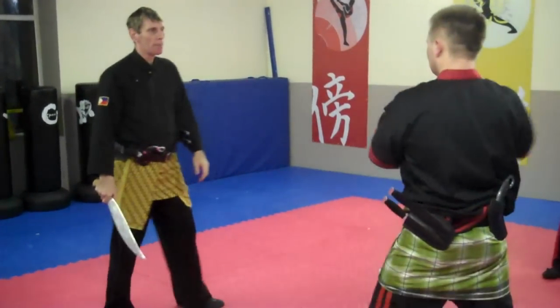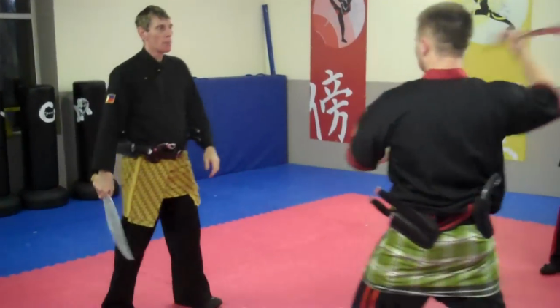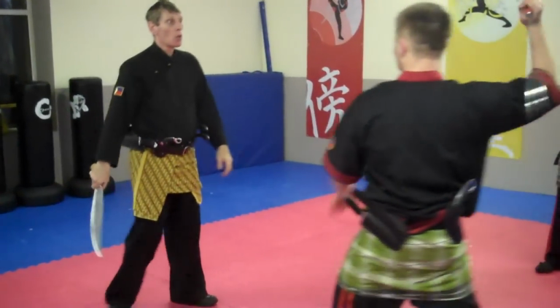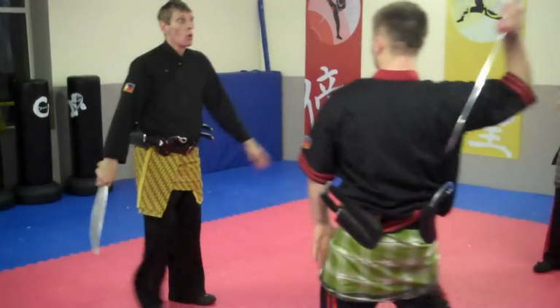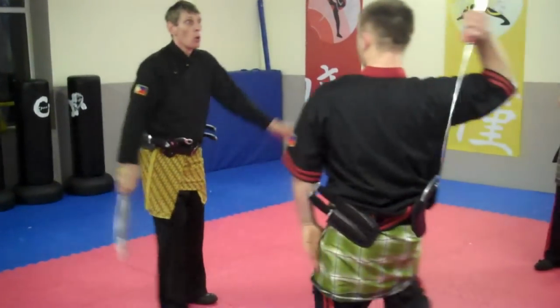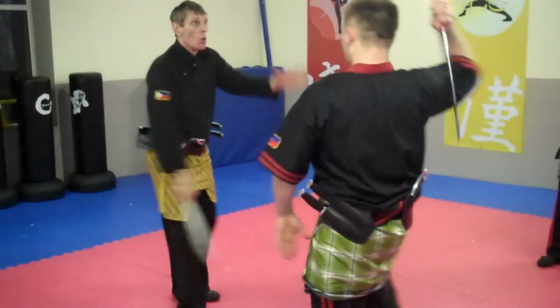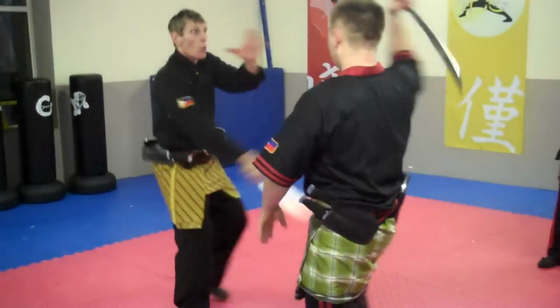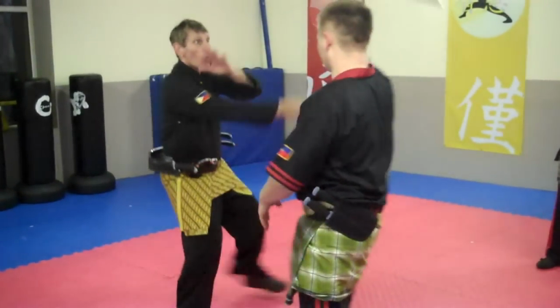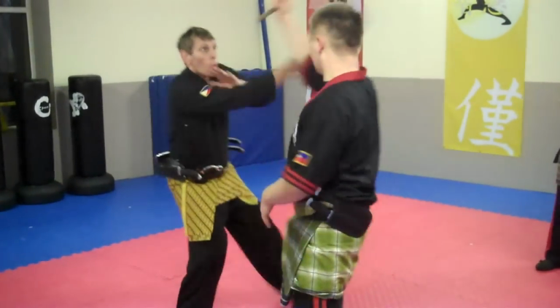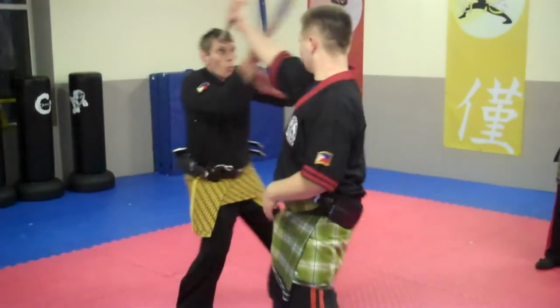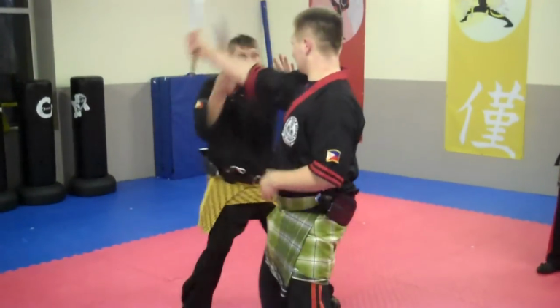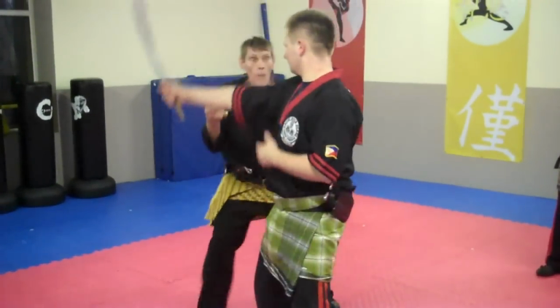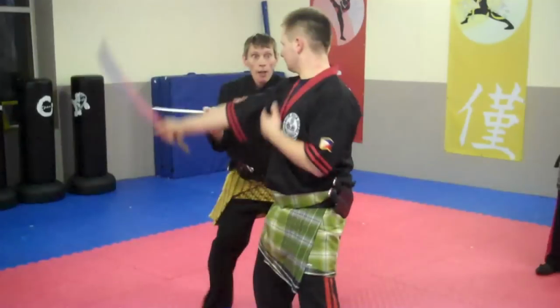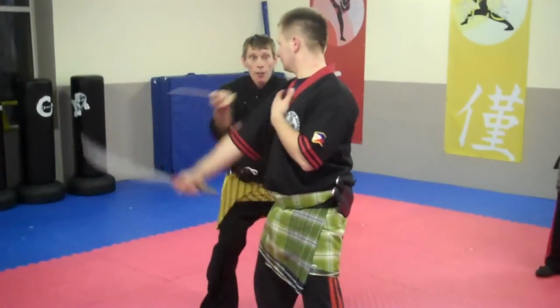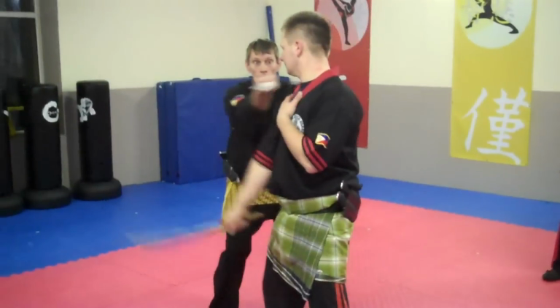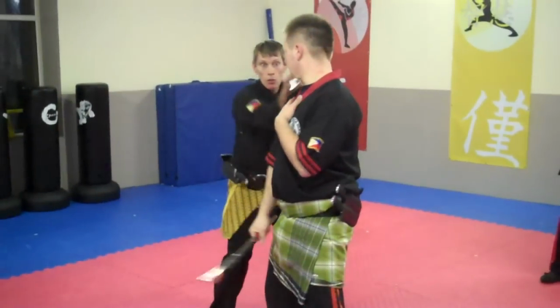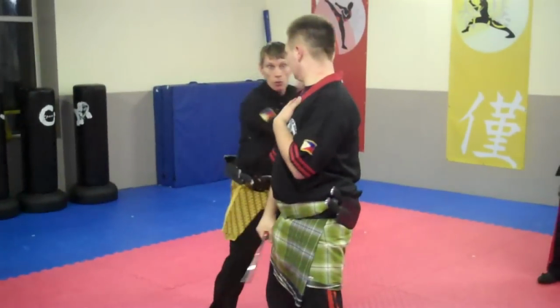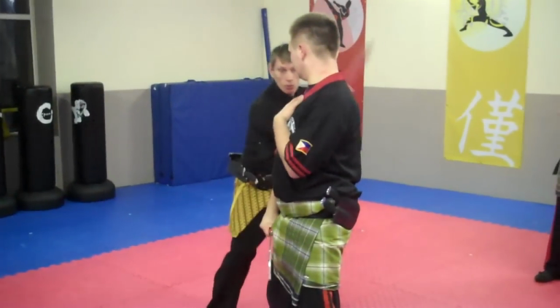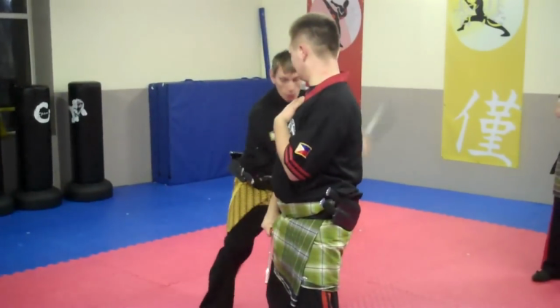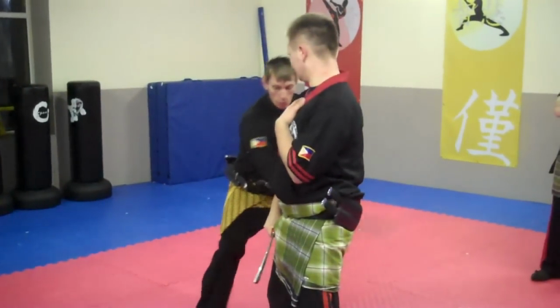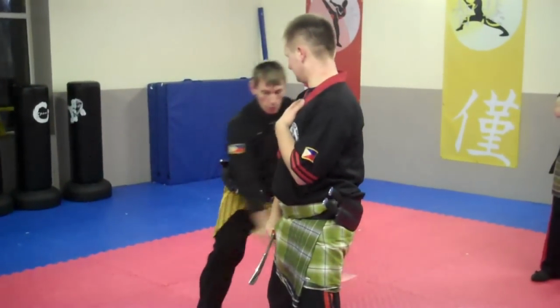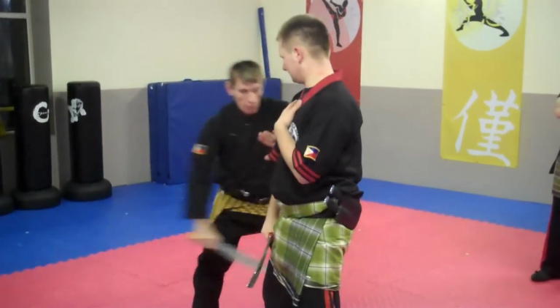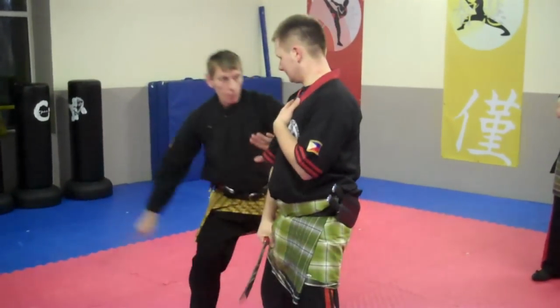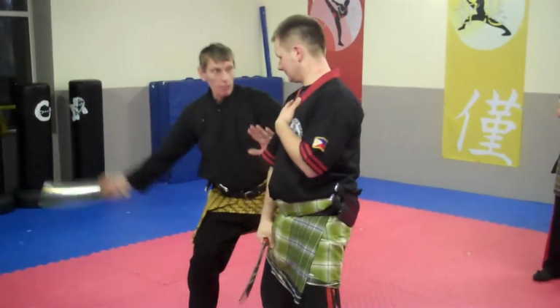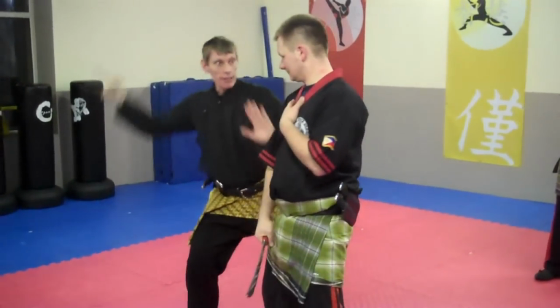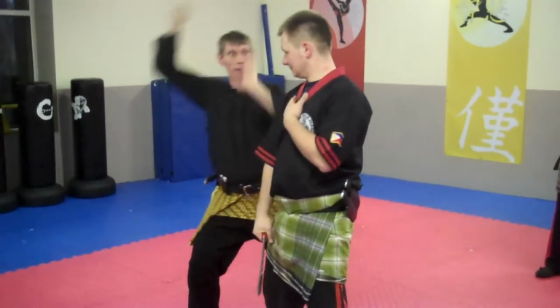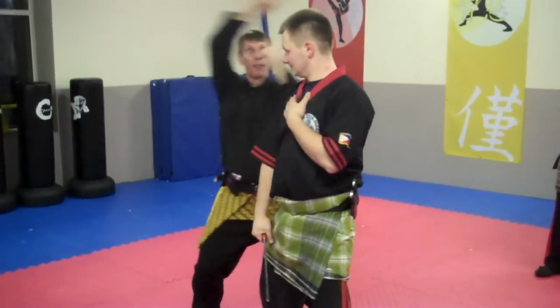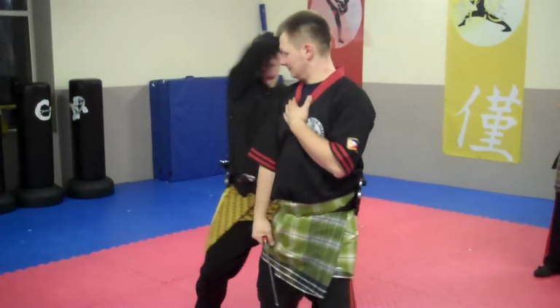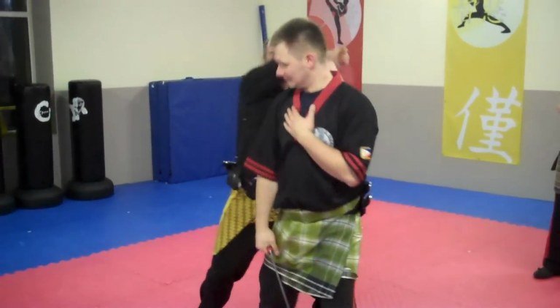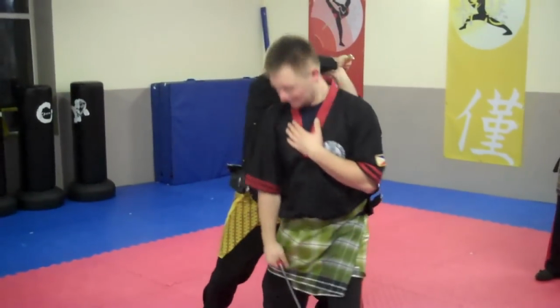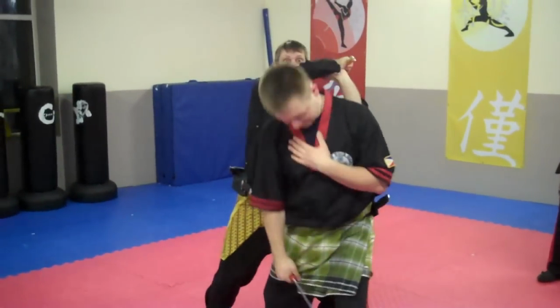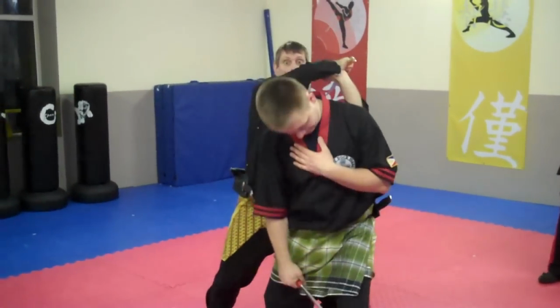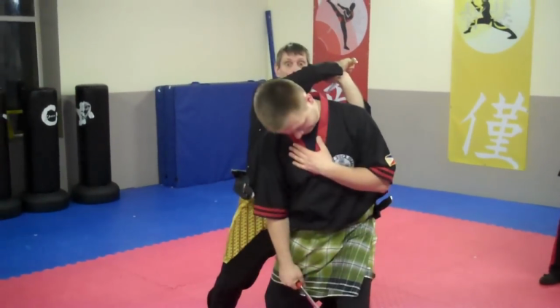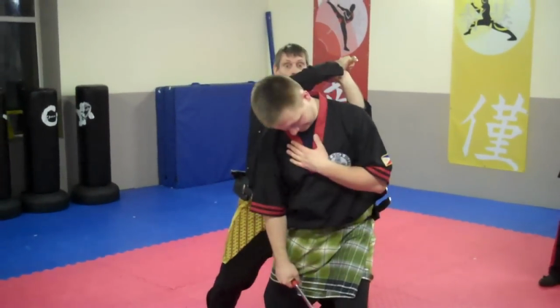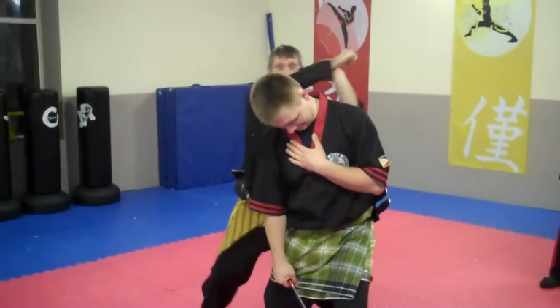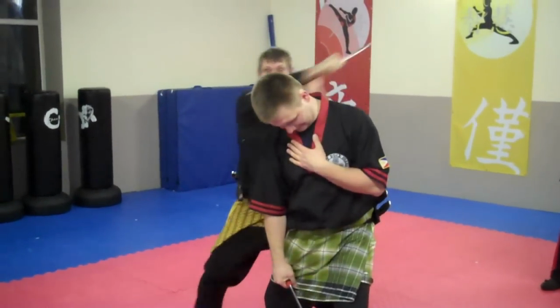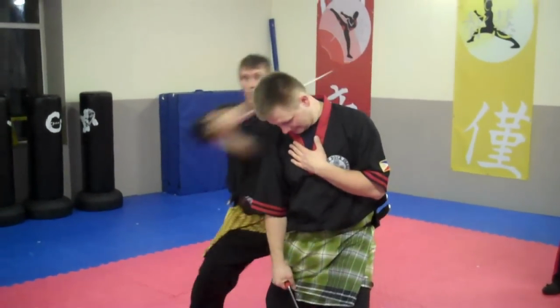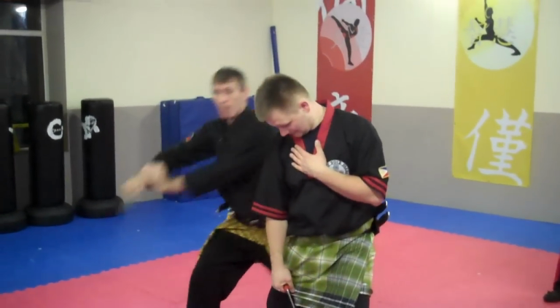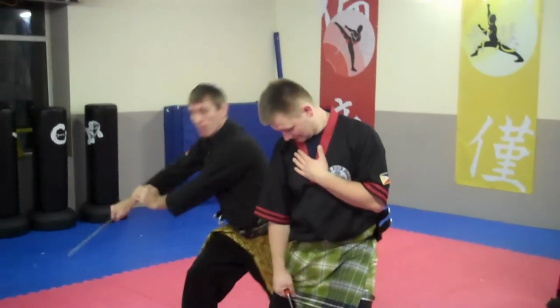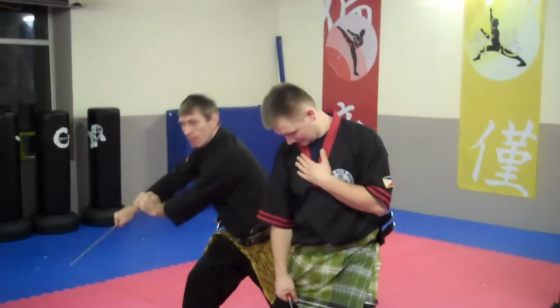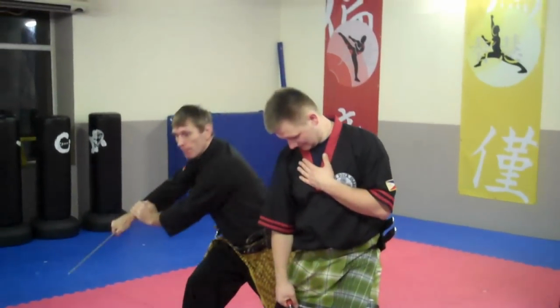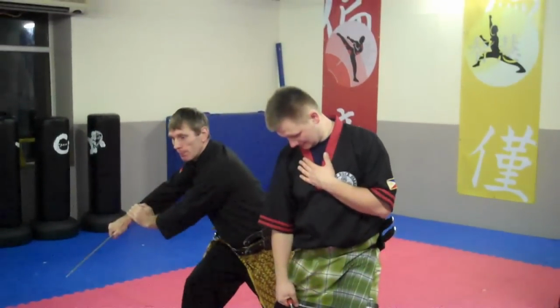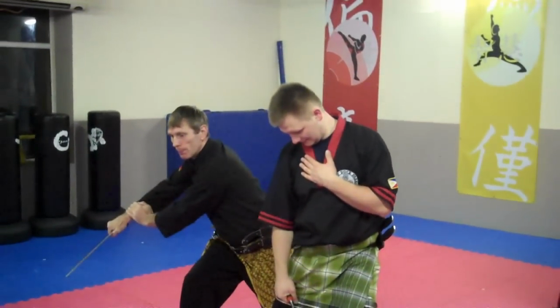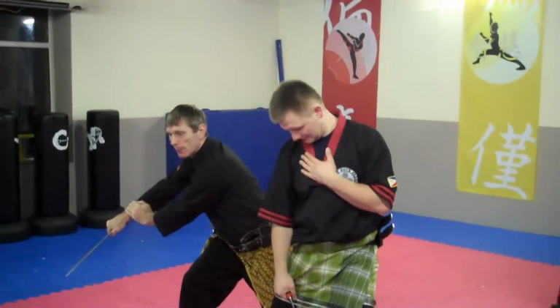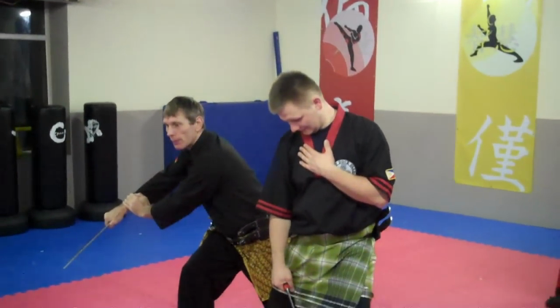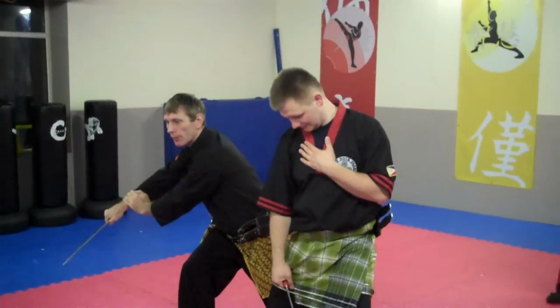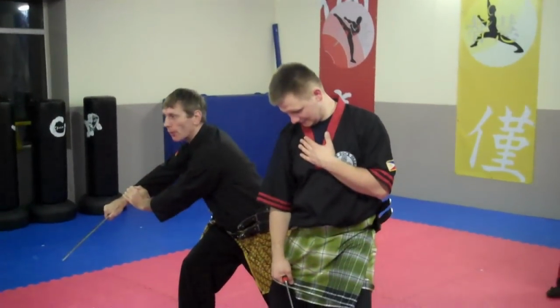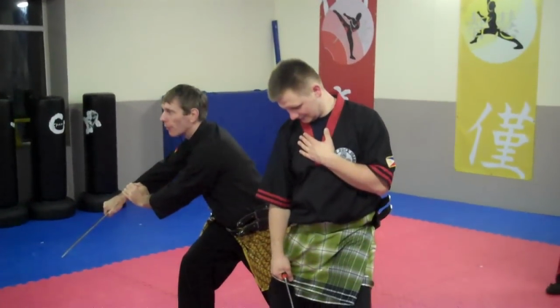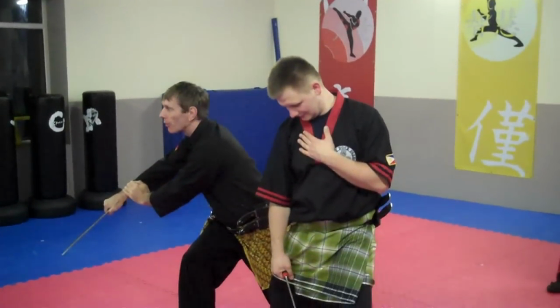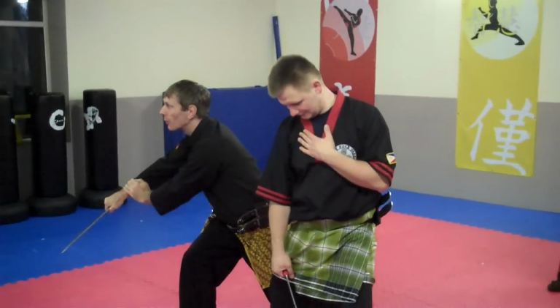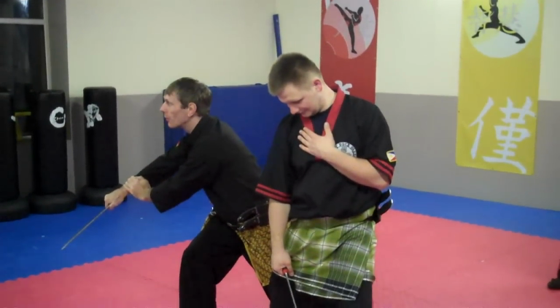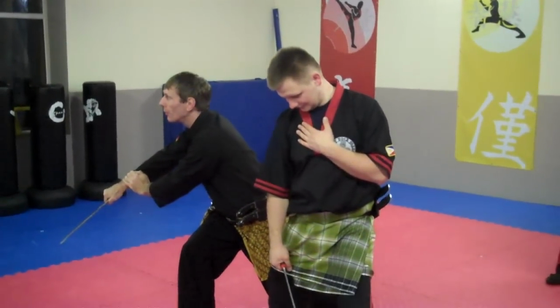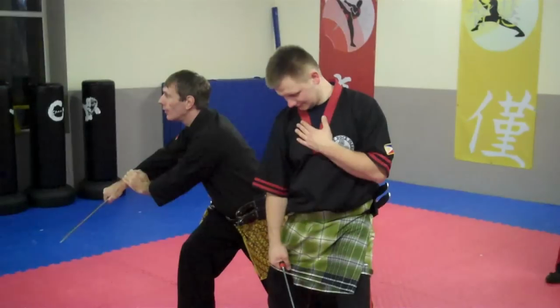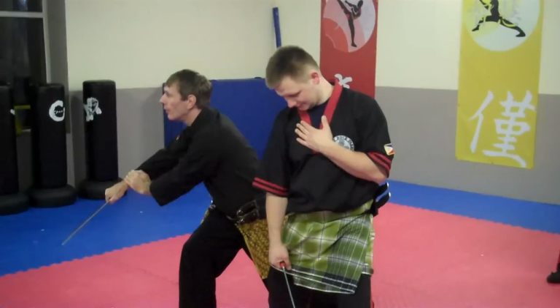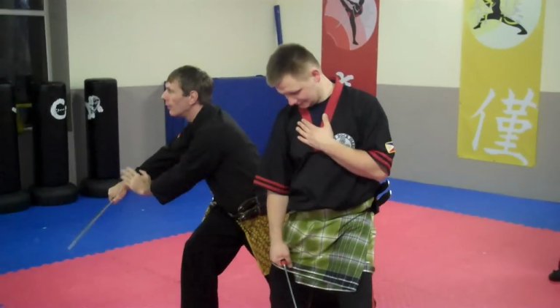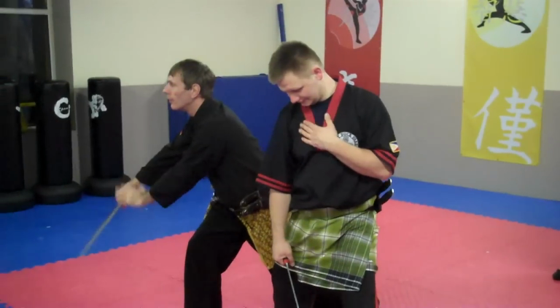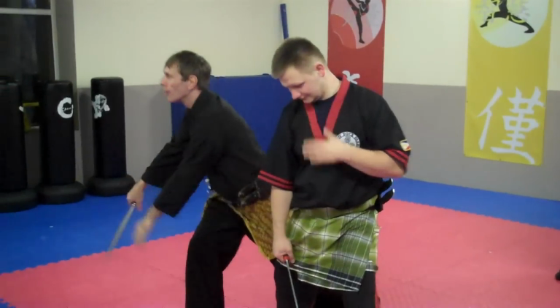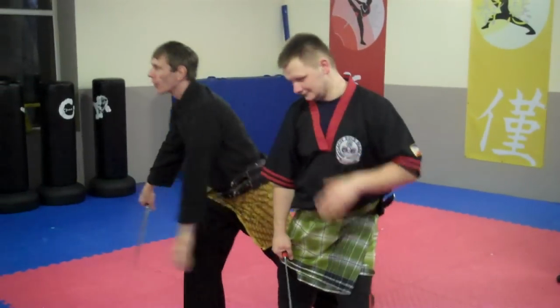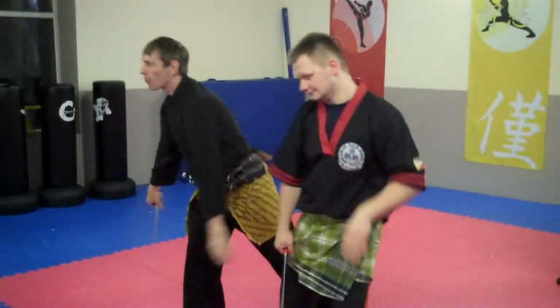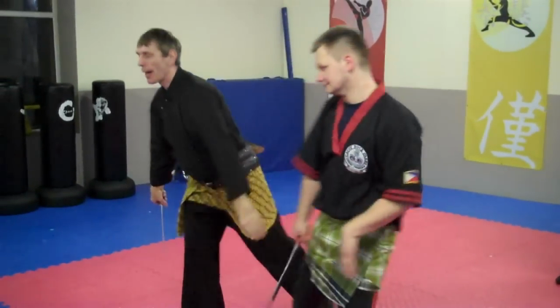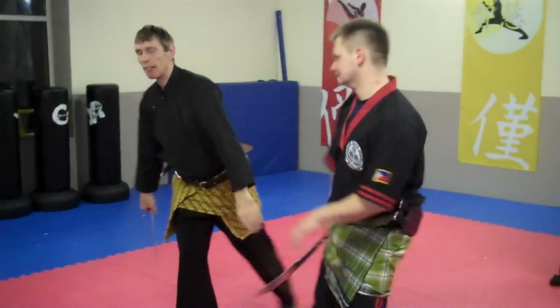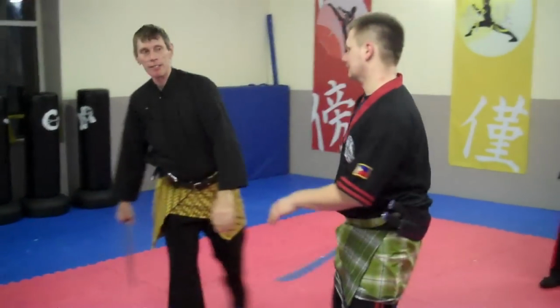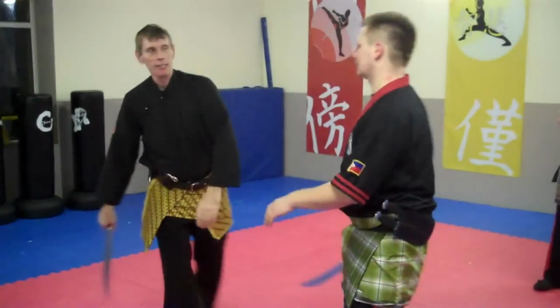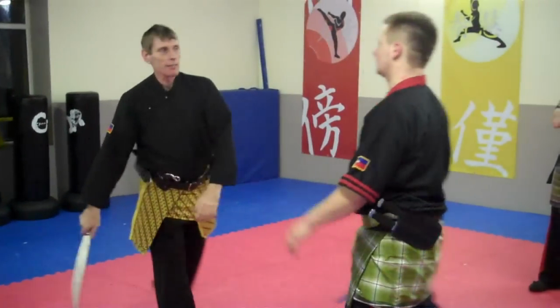Again, one, two, three. Again, one, two, three. Okay, three. Our assistant.